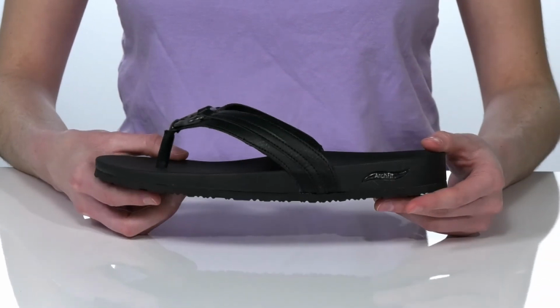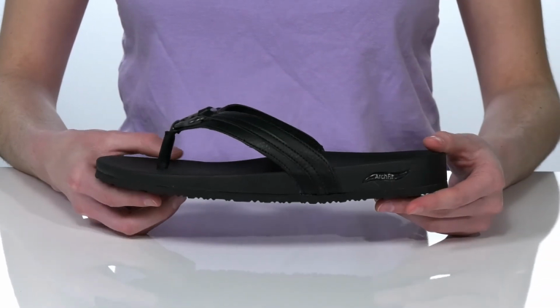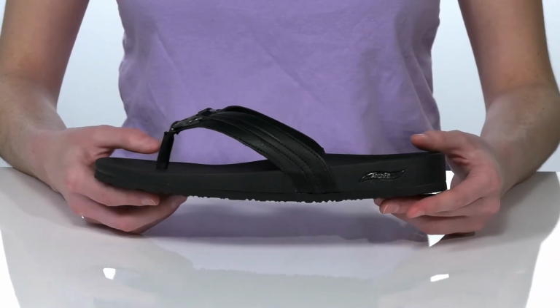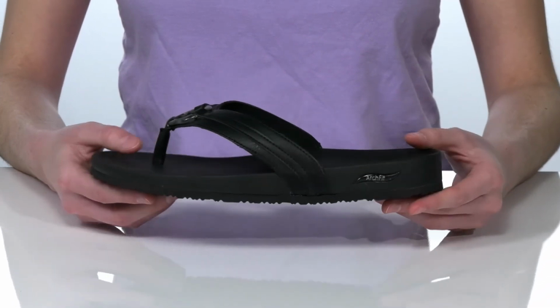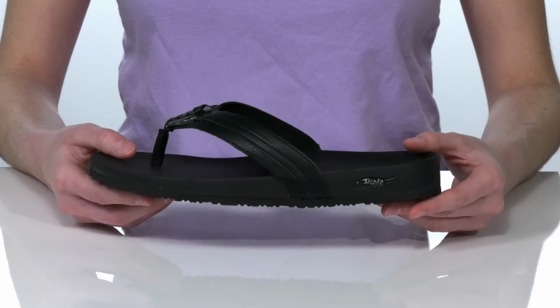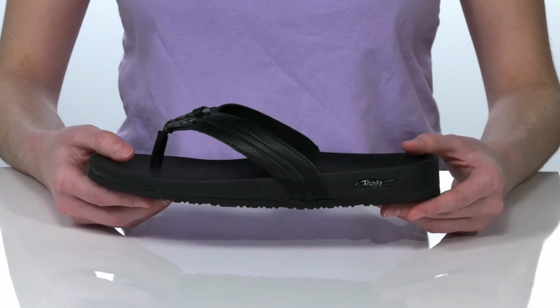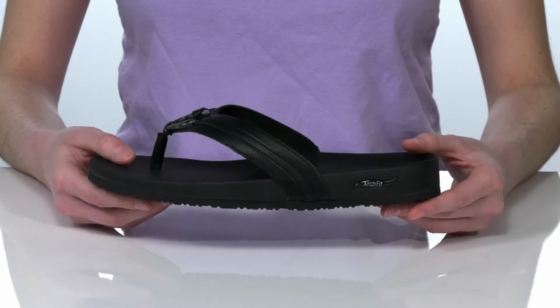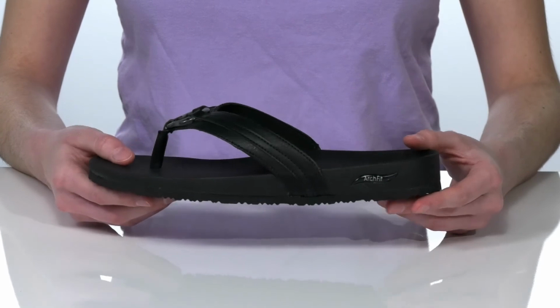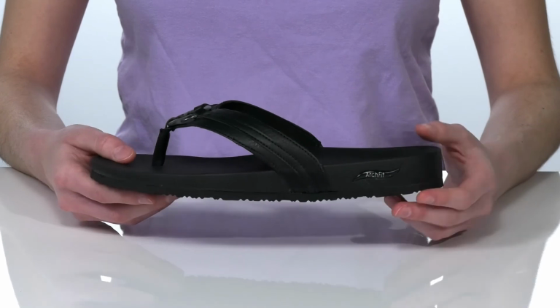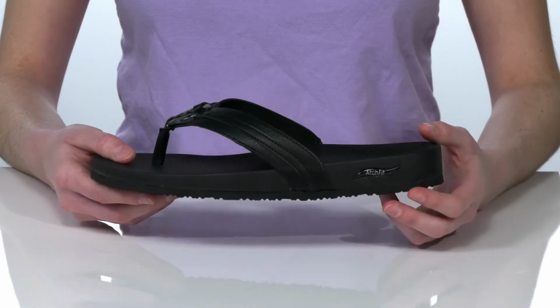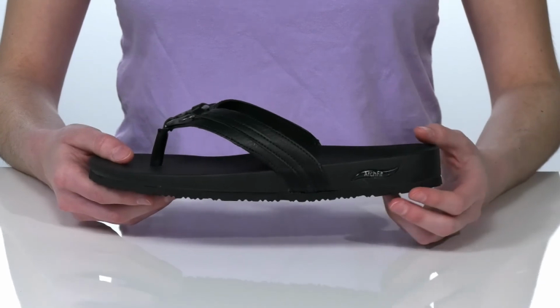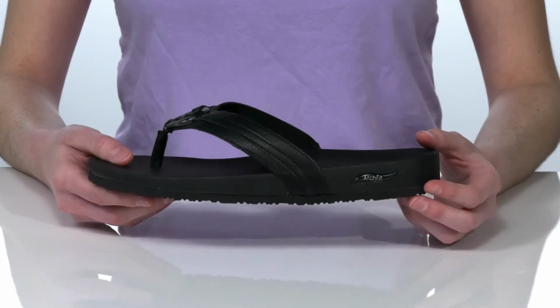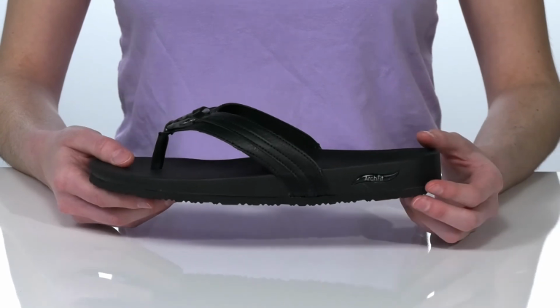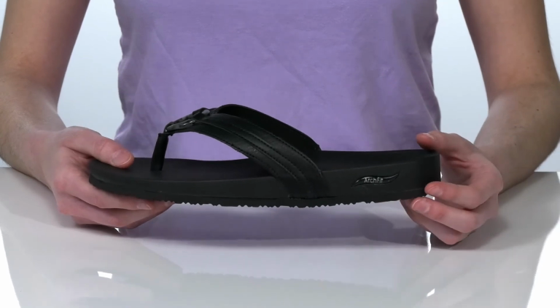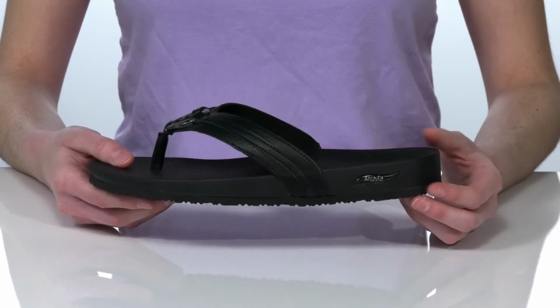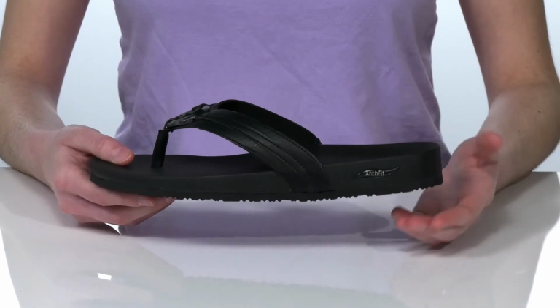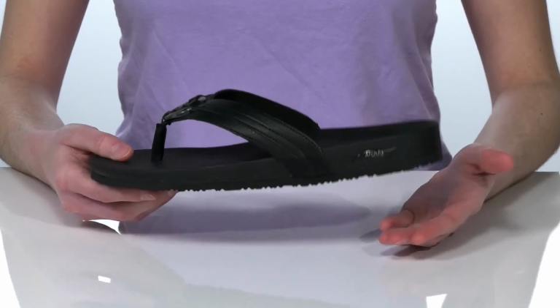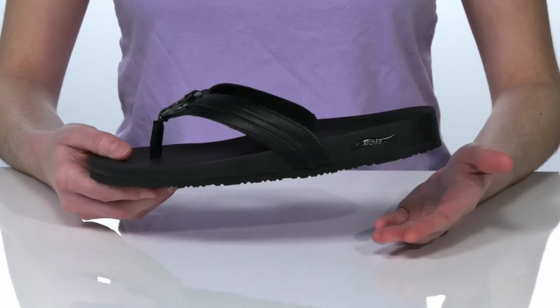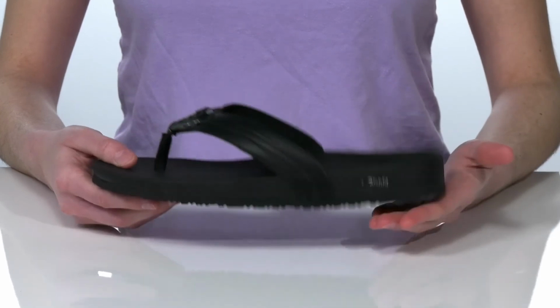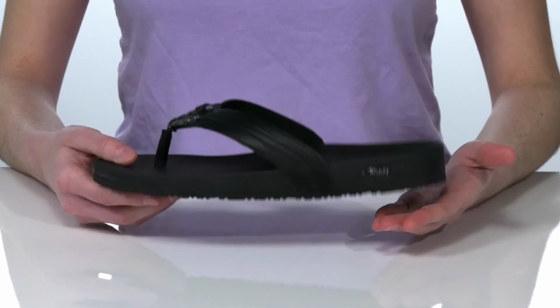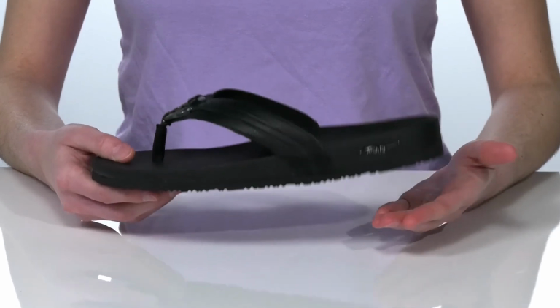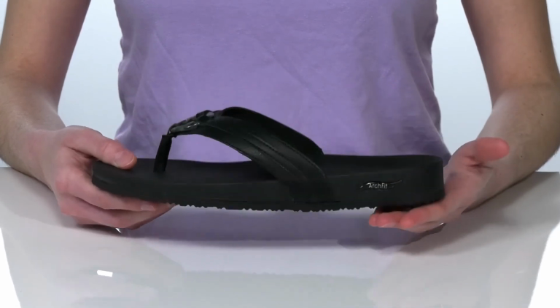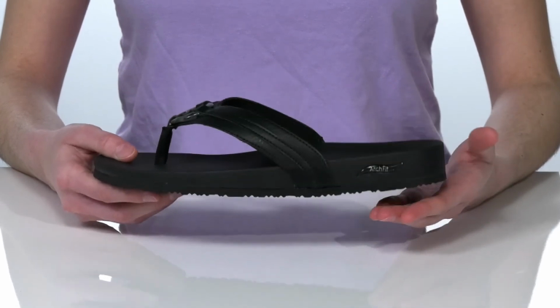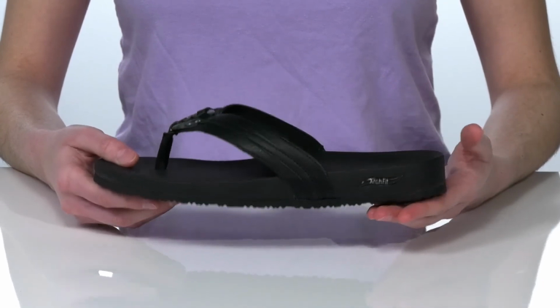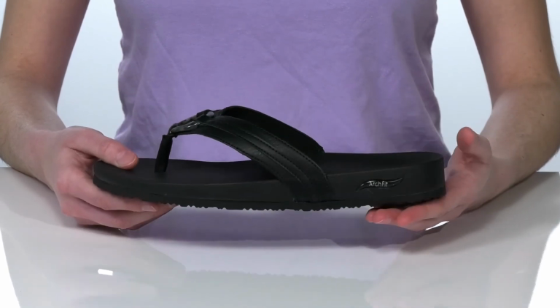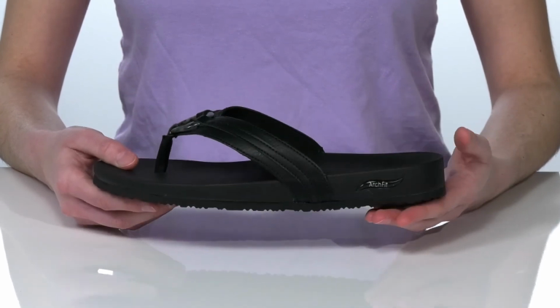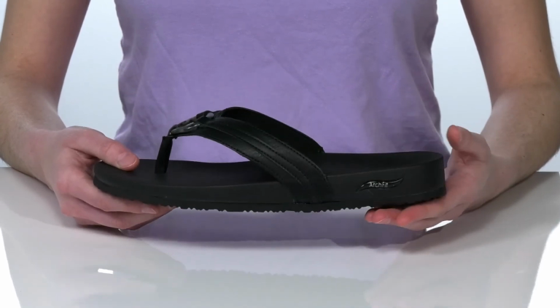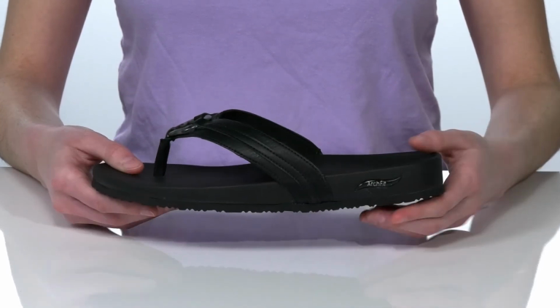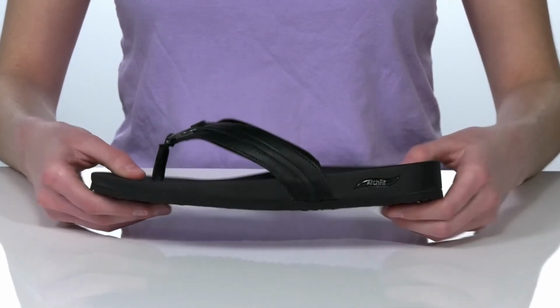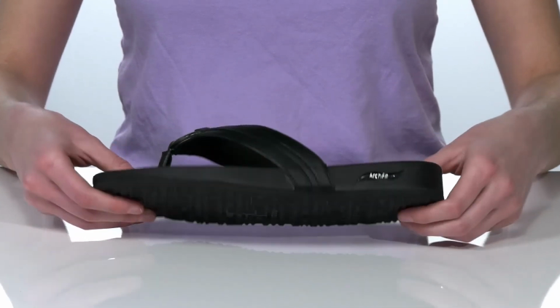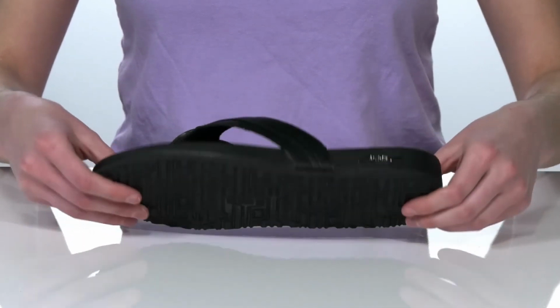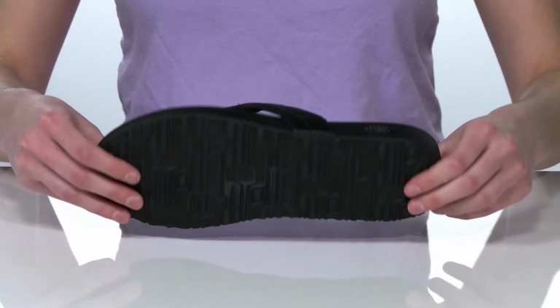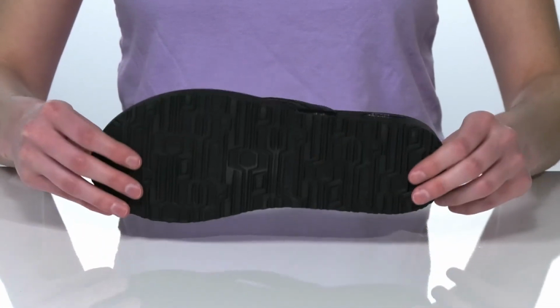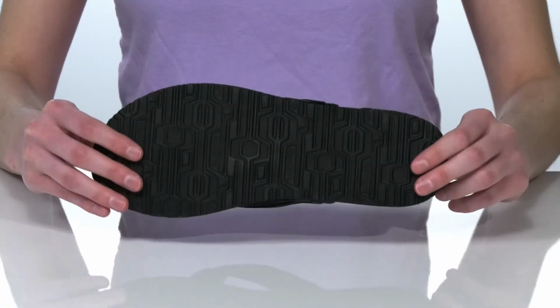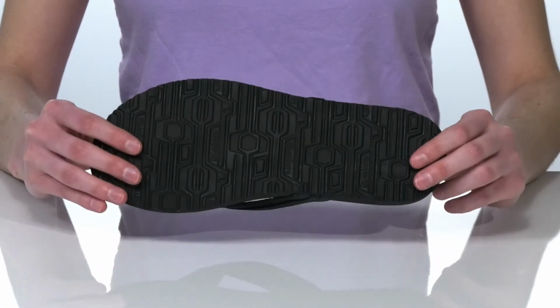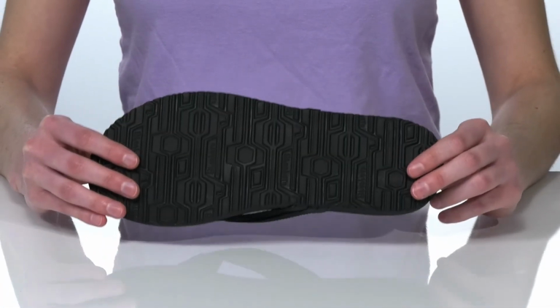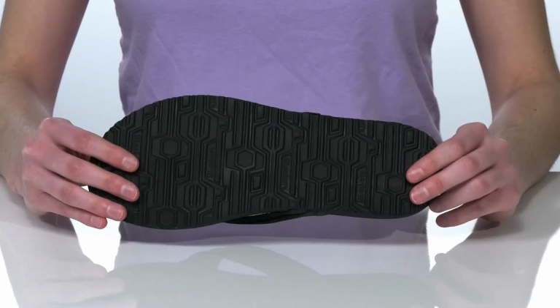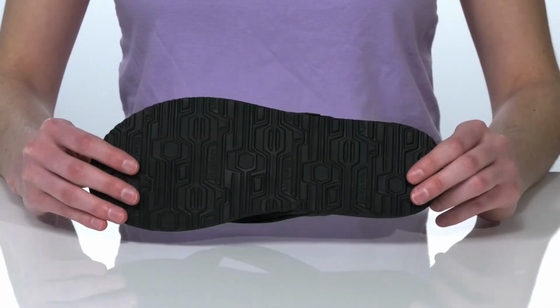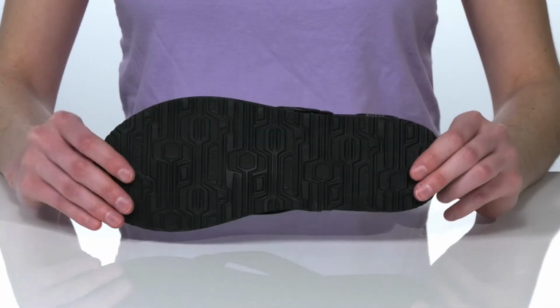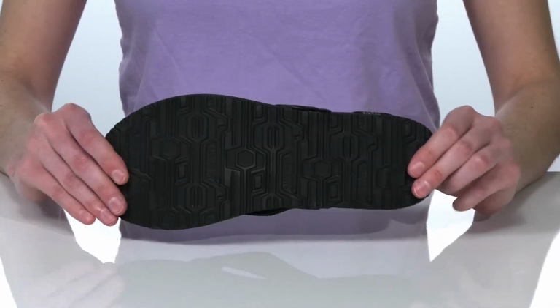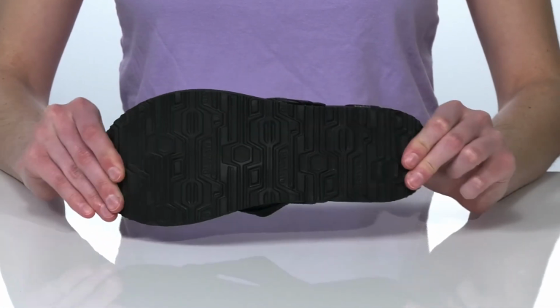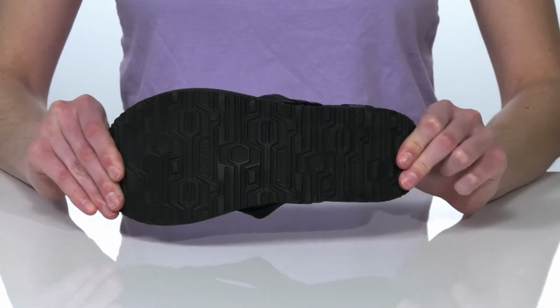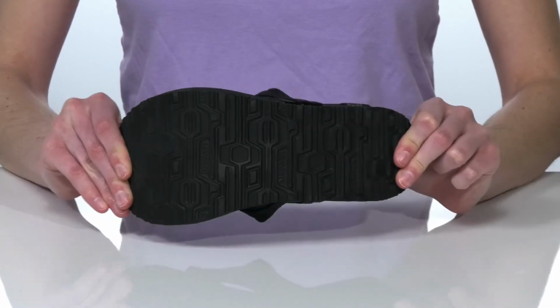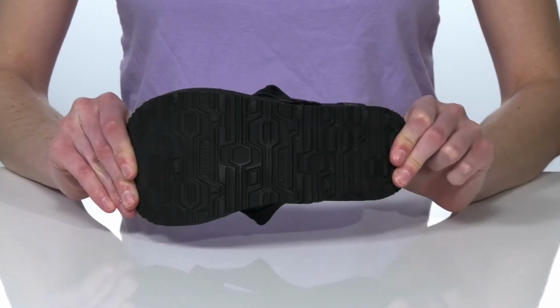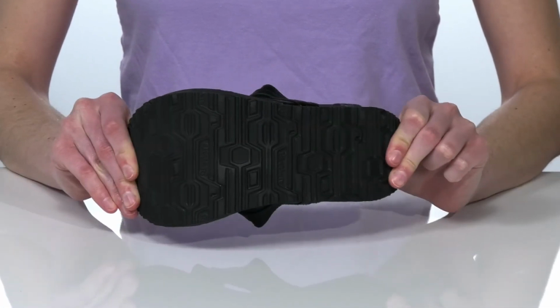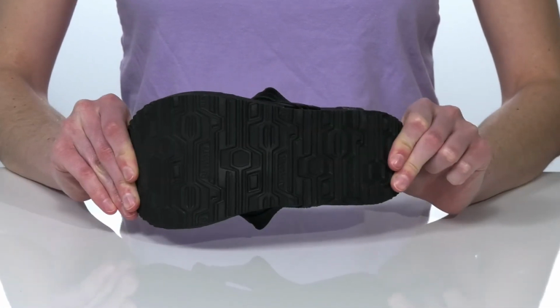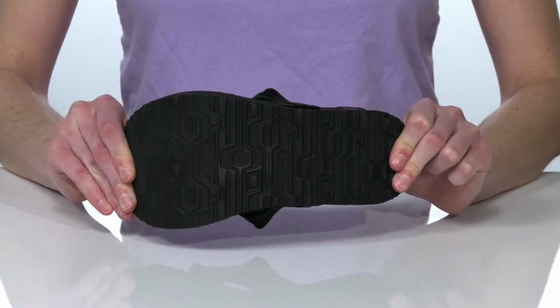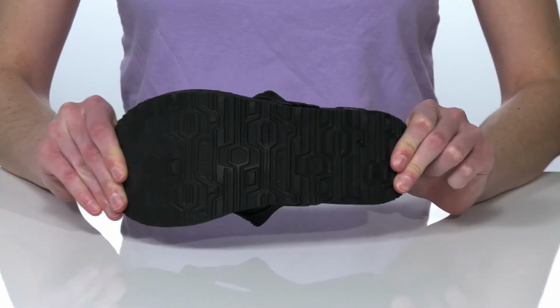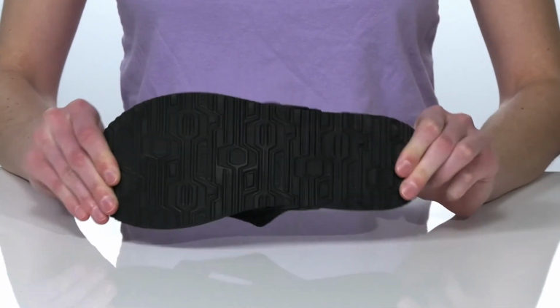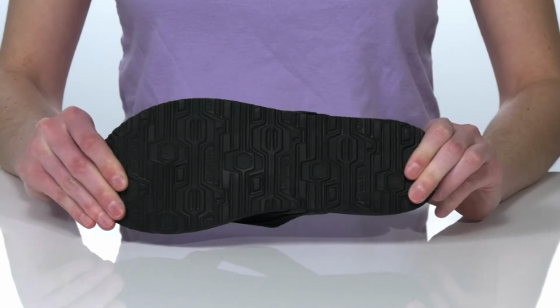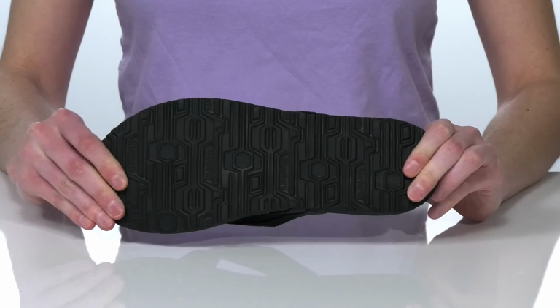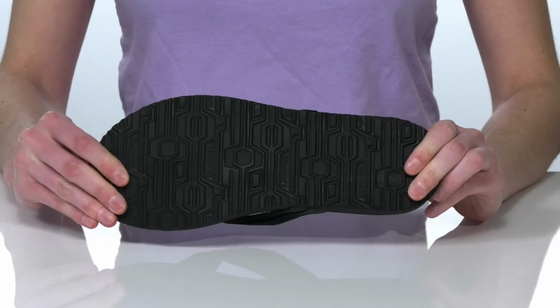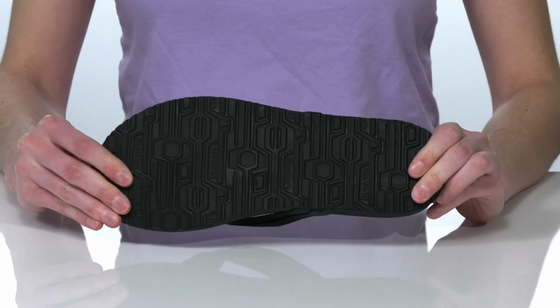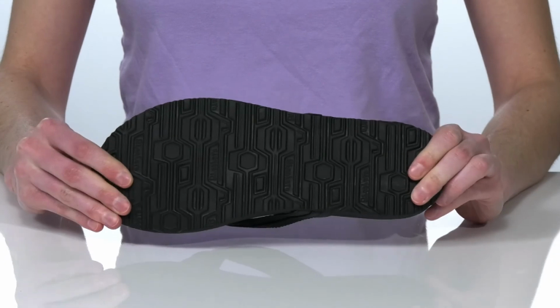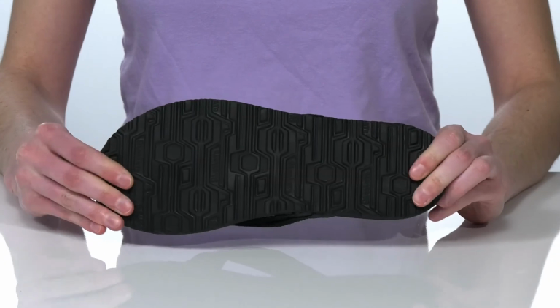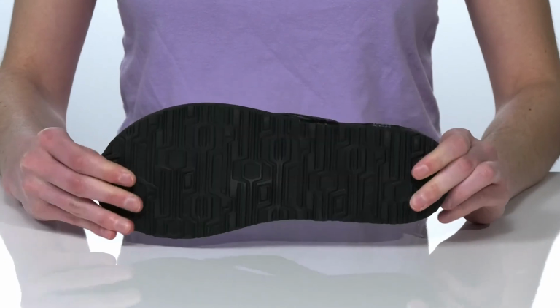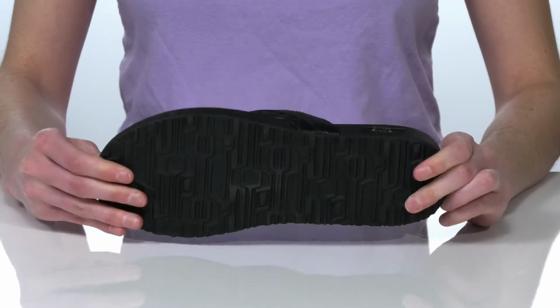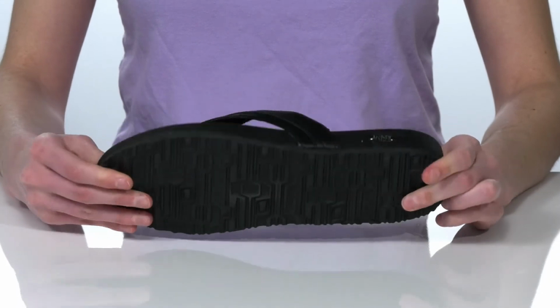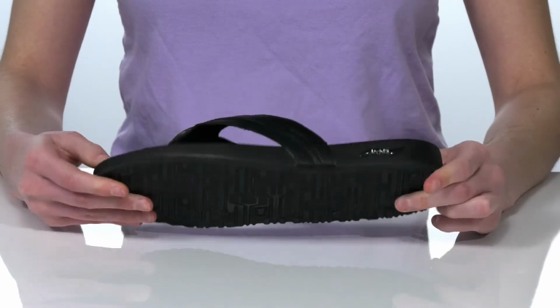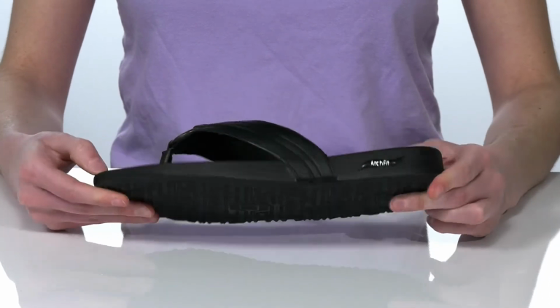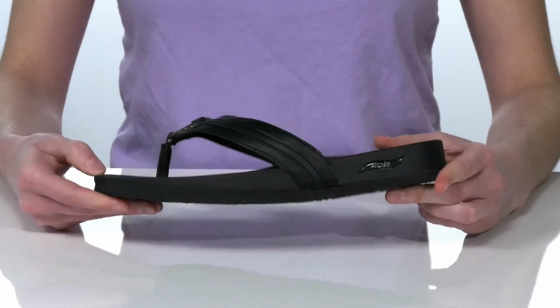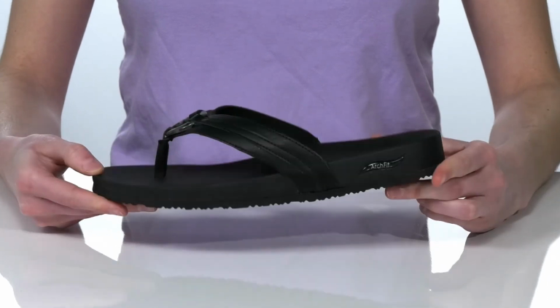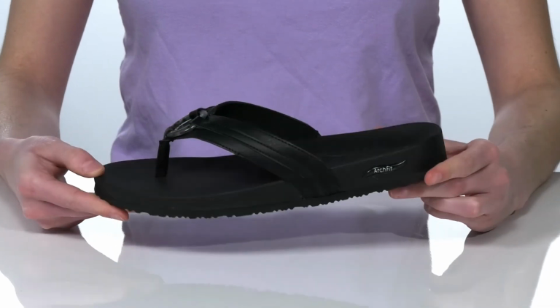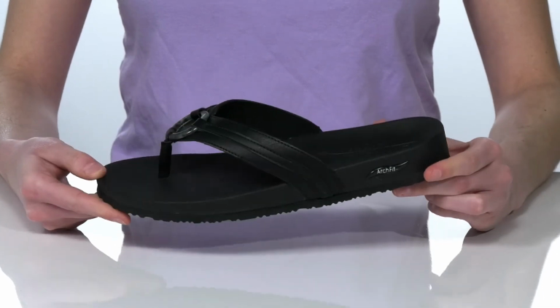There's a rolled toe post at the front that will feel comfortable in between your toes. The midsole is made of a cushioning foam and it's all on top of a flexible and textured outsole.